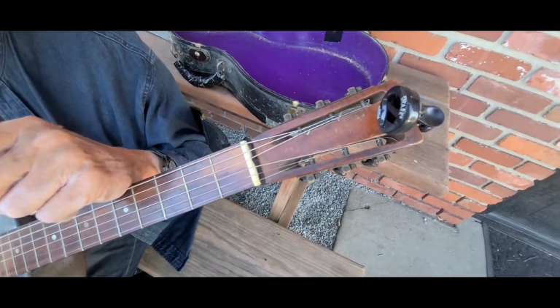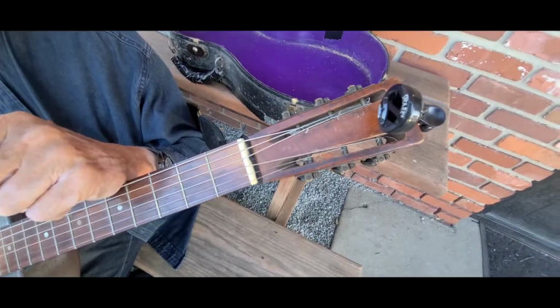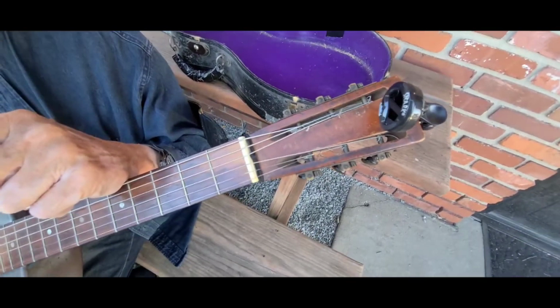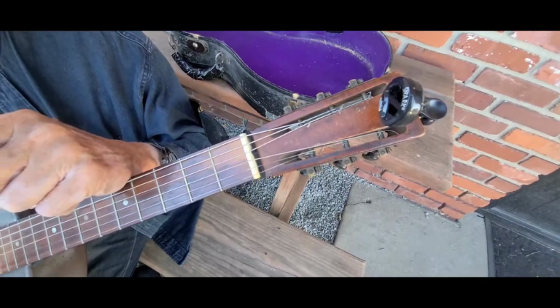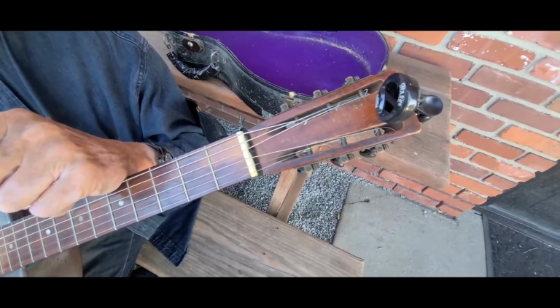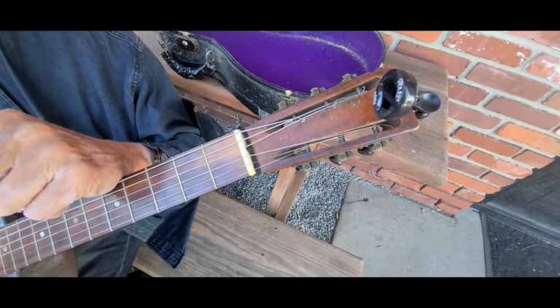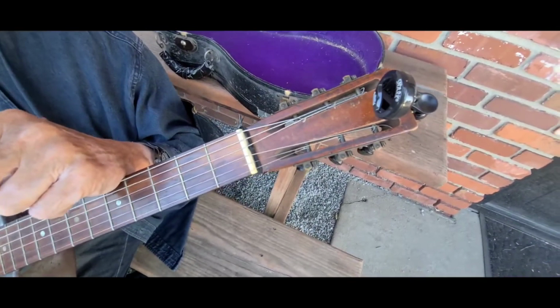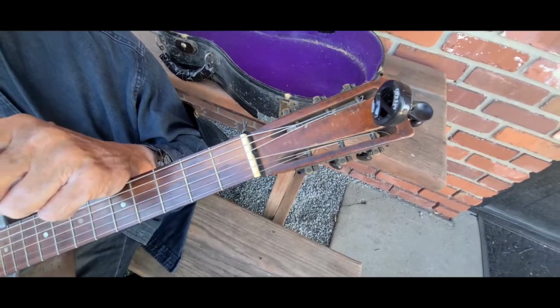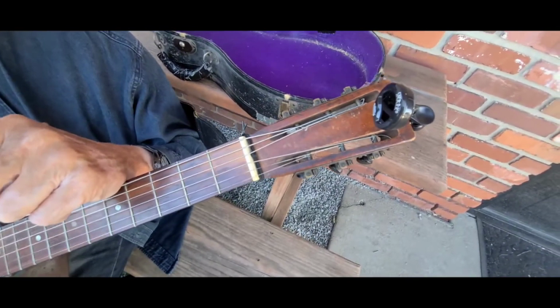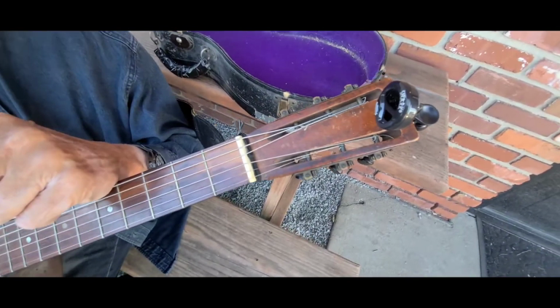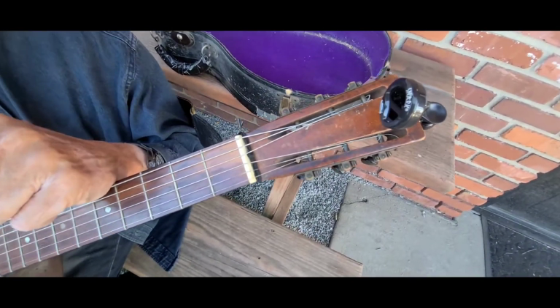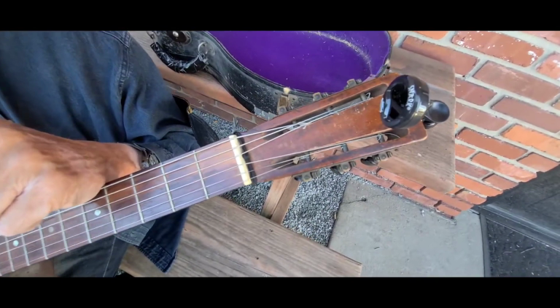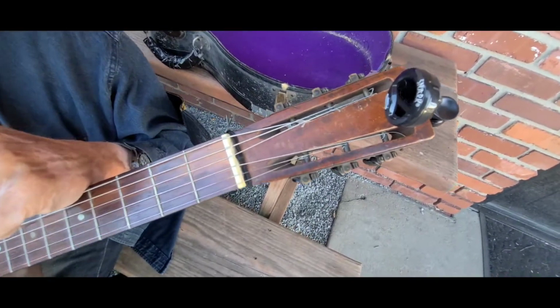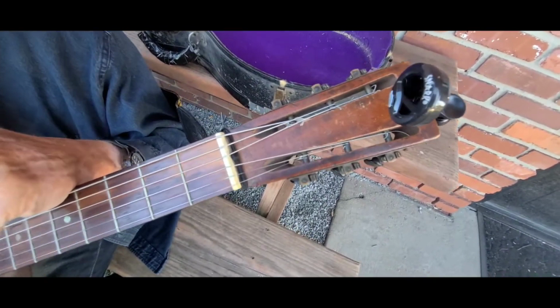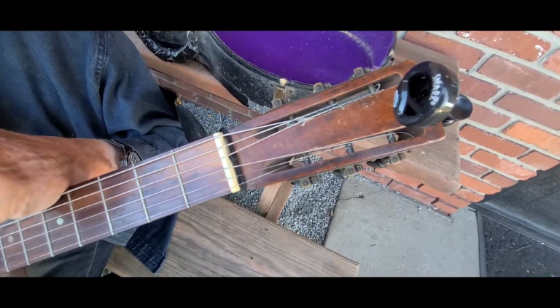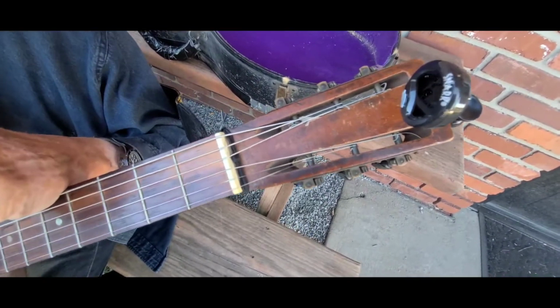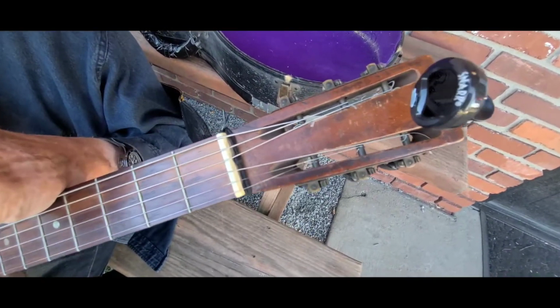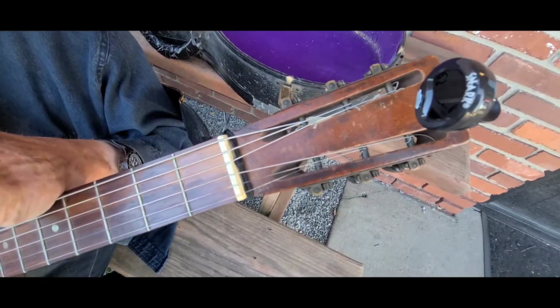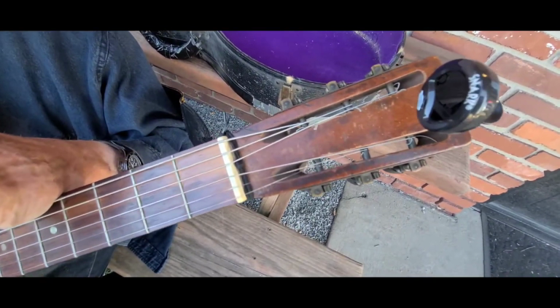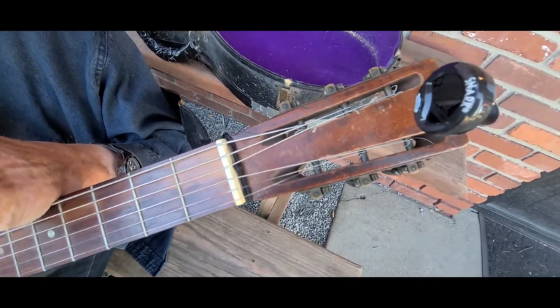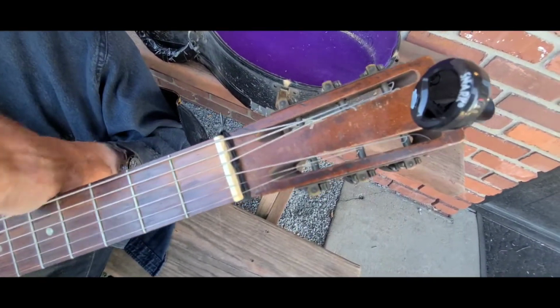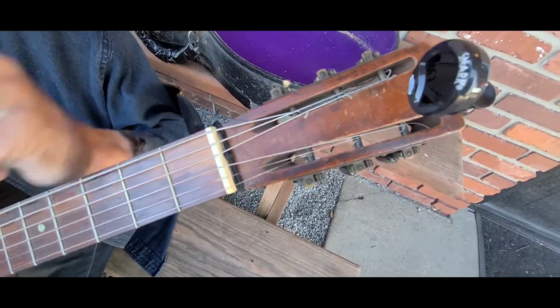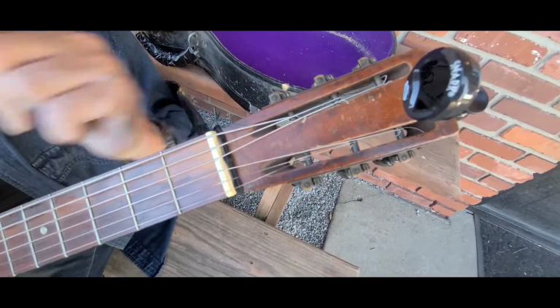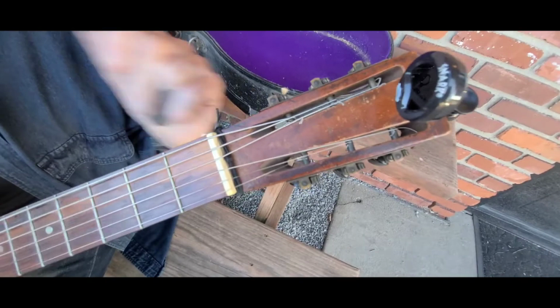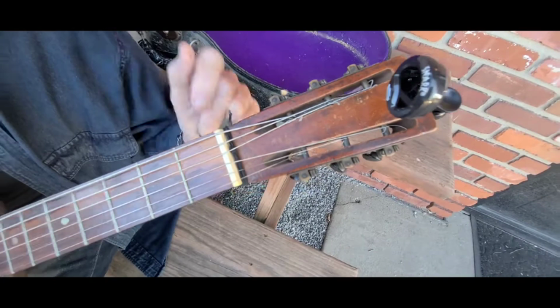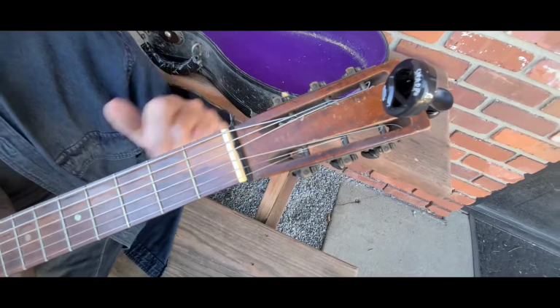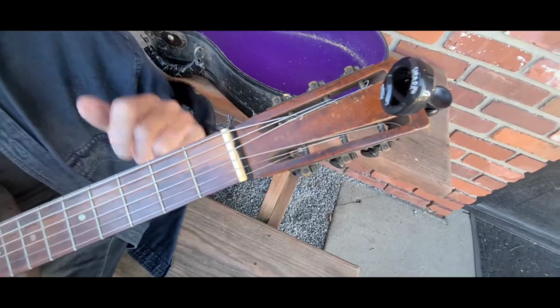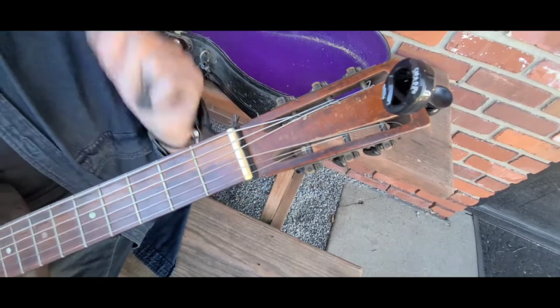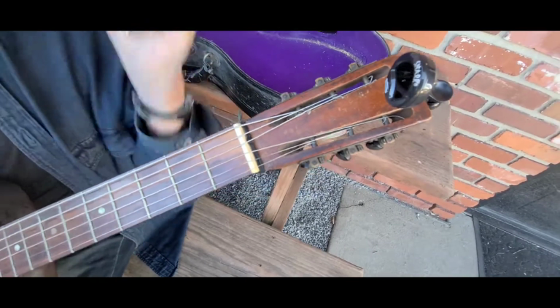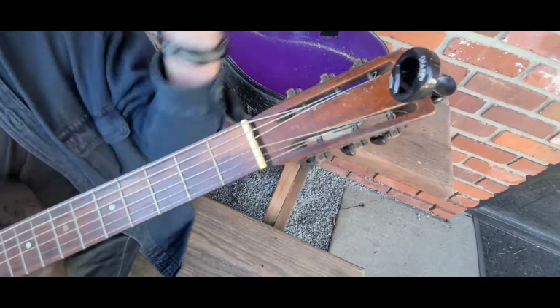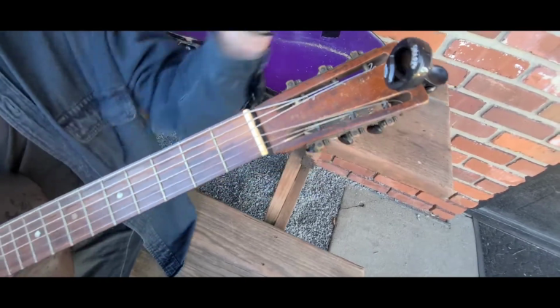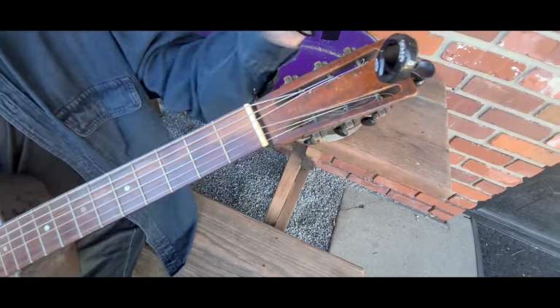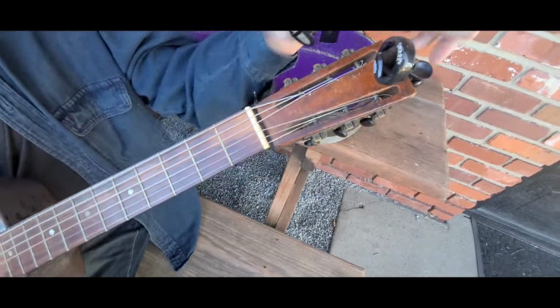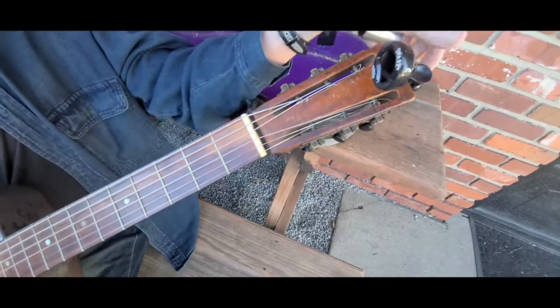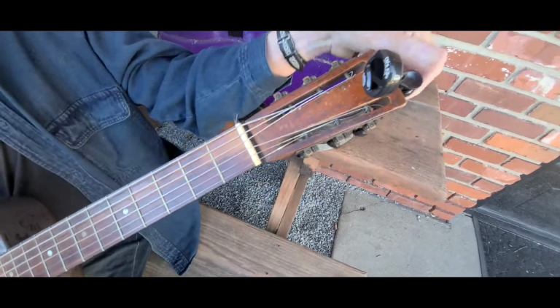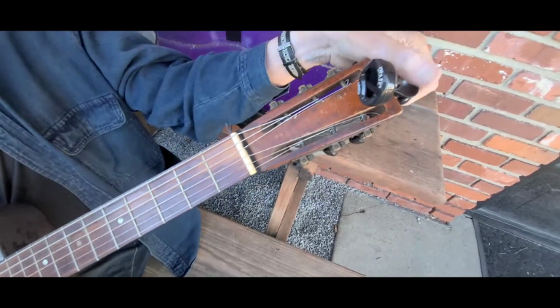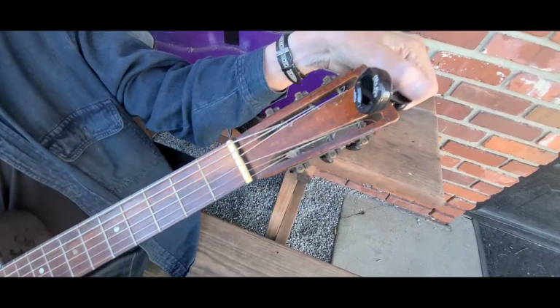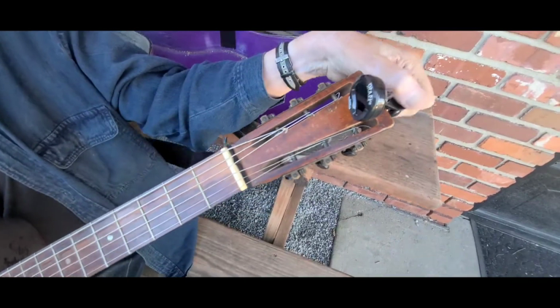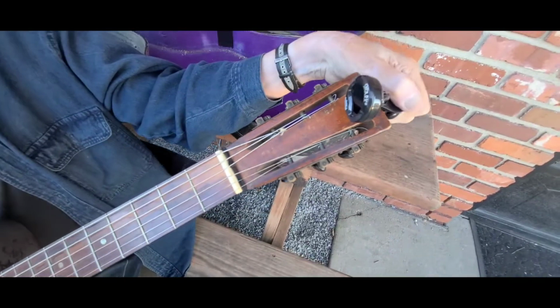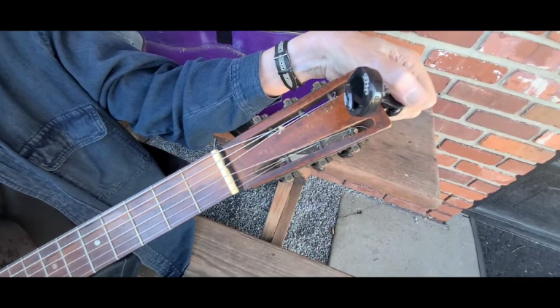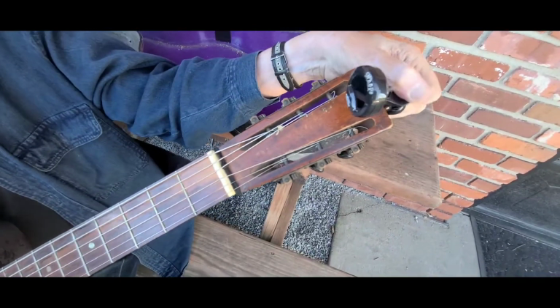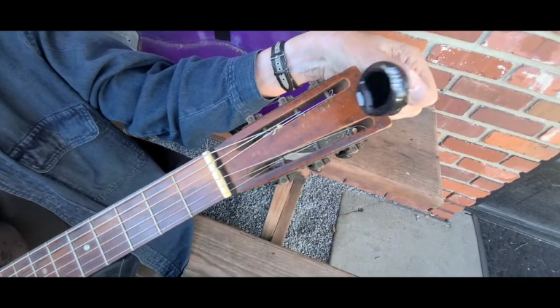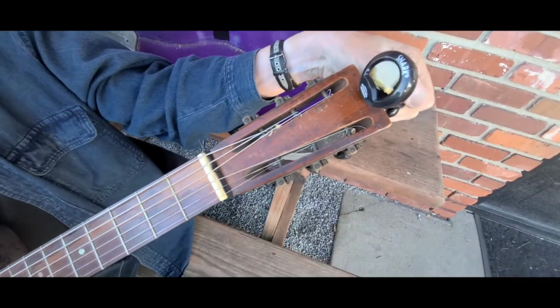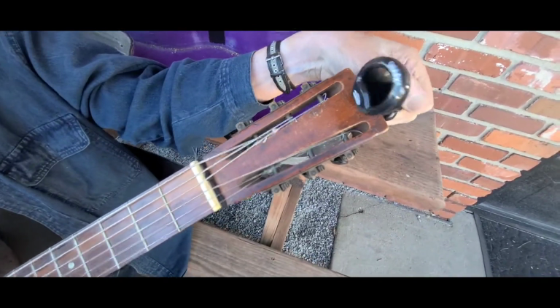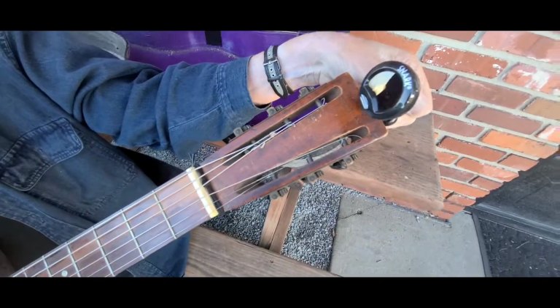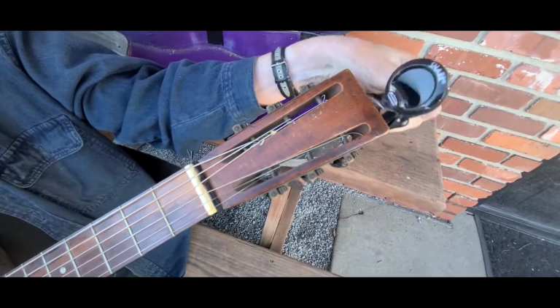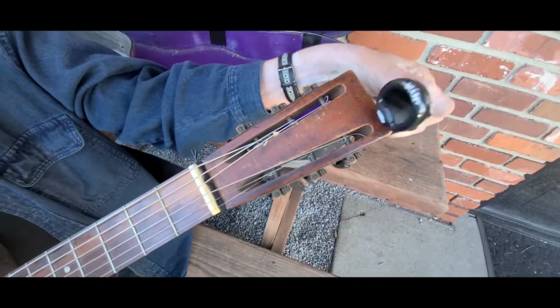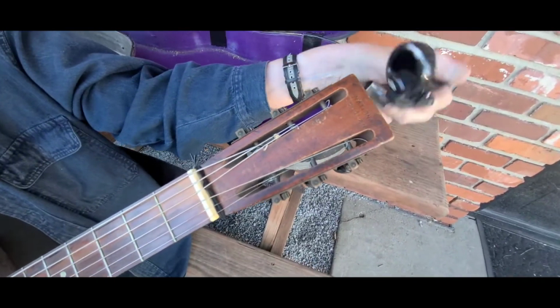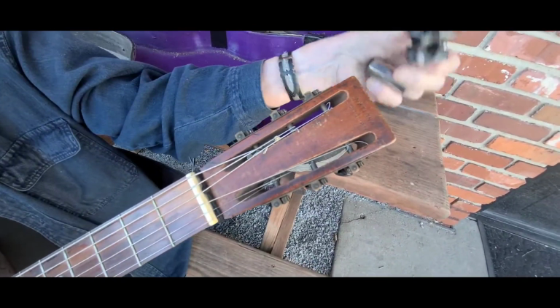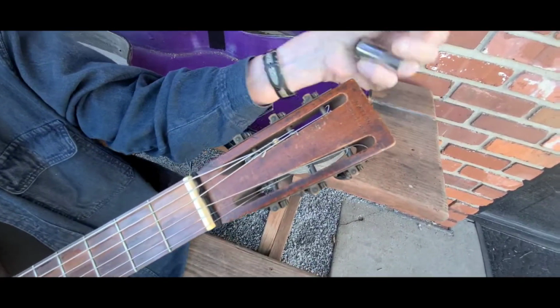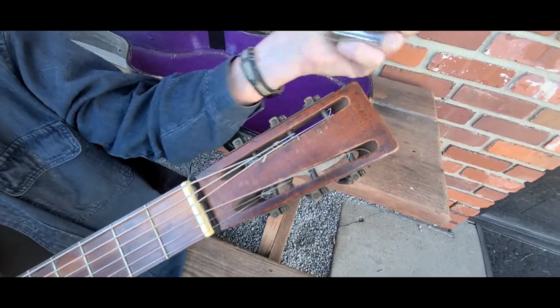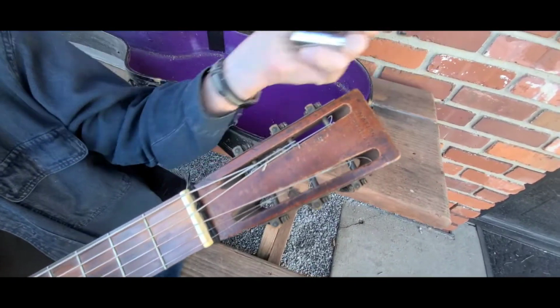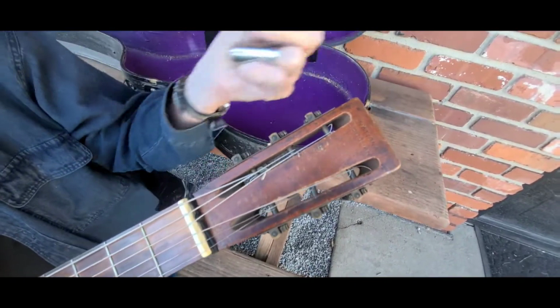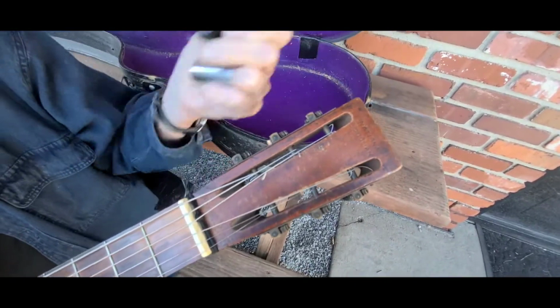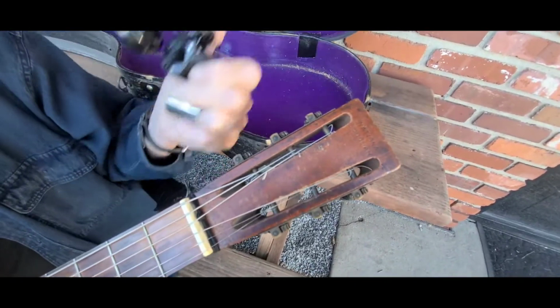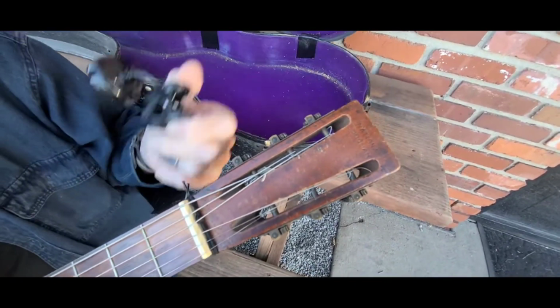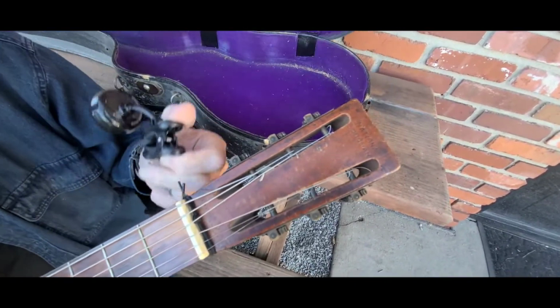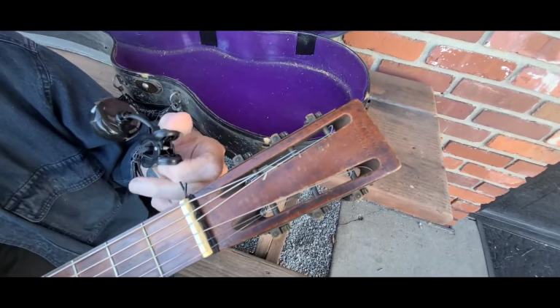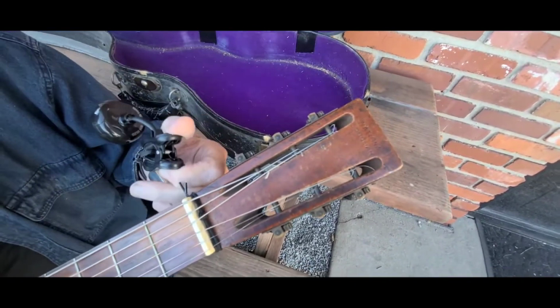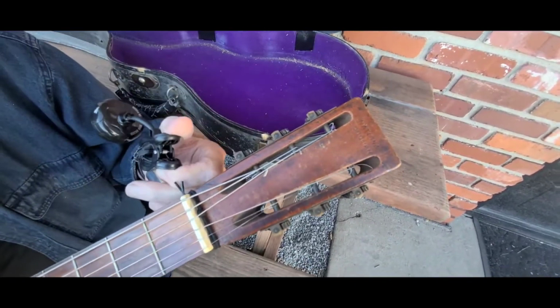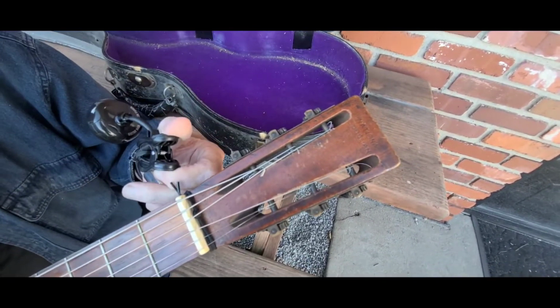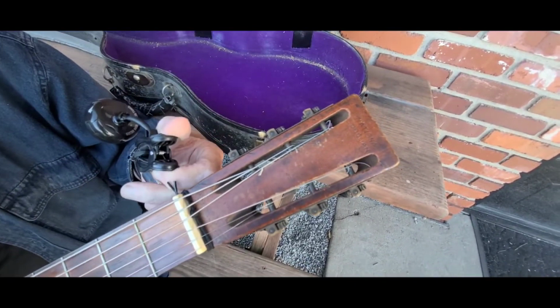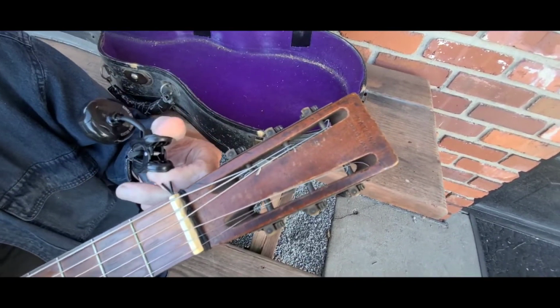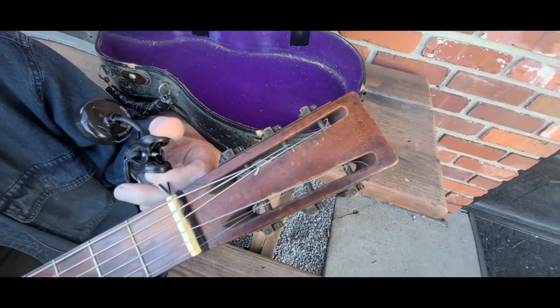What is that engraved on there? It says National Duolian. It's engraved on there. Oh, that's cool.